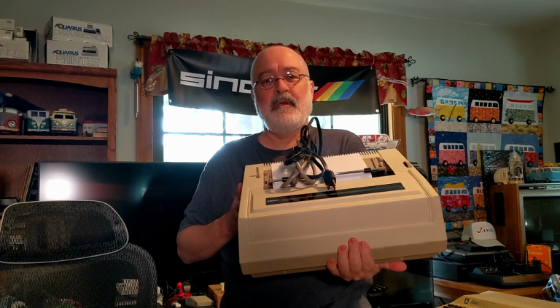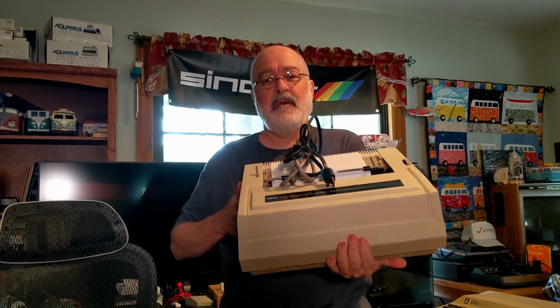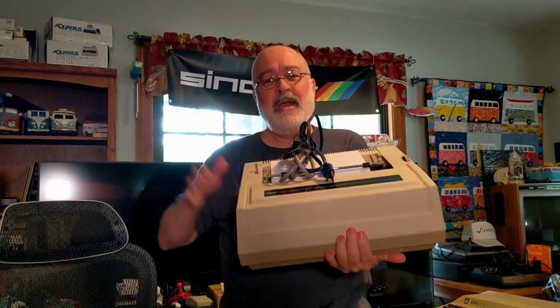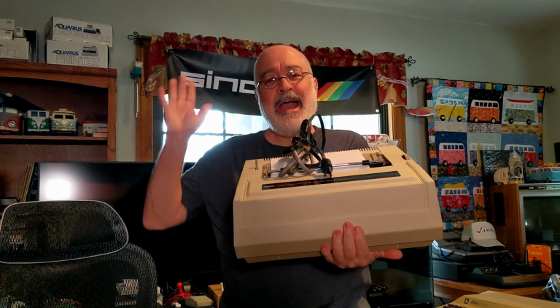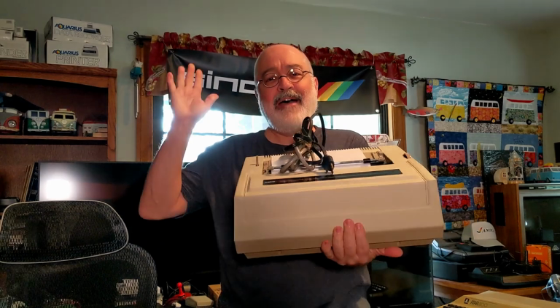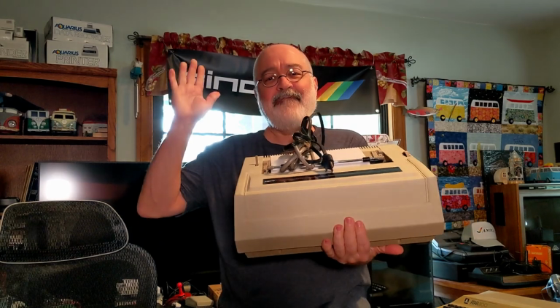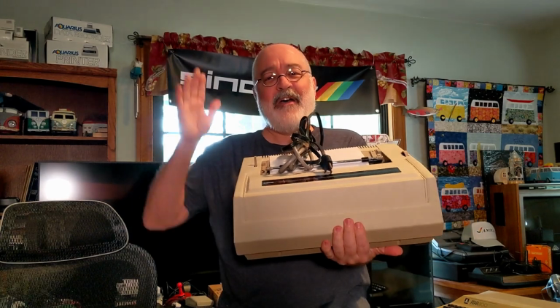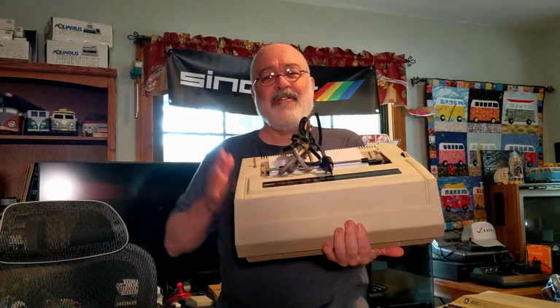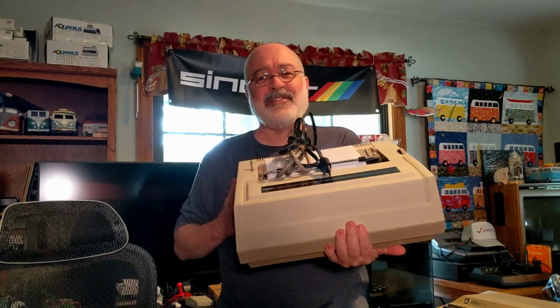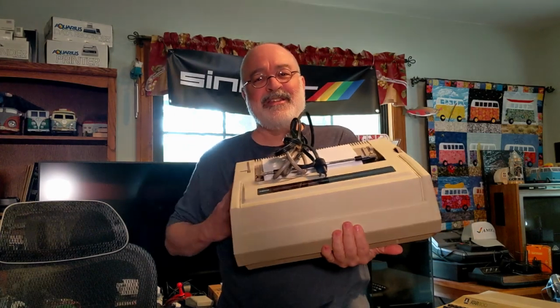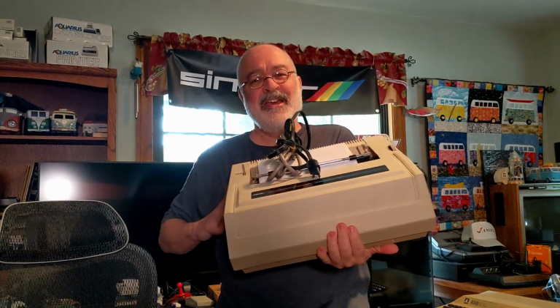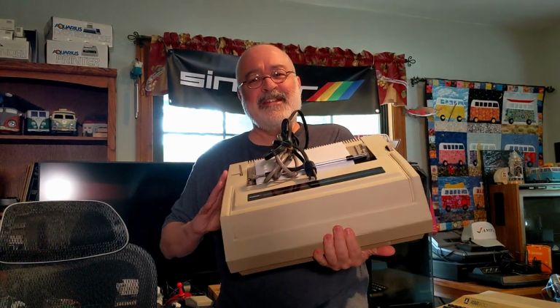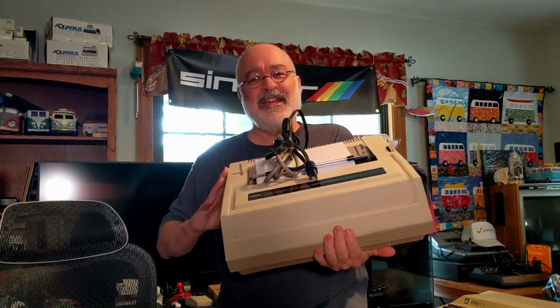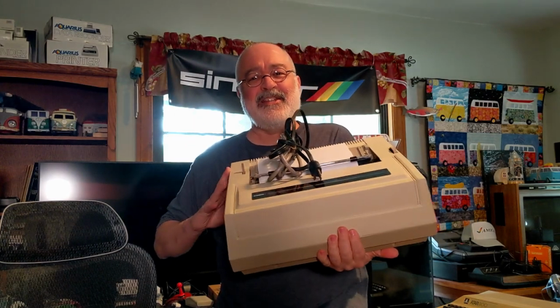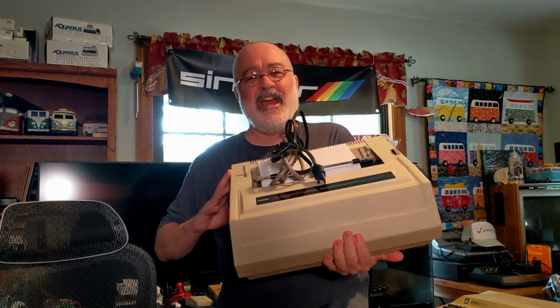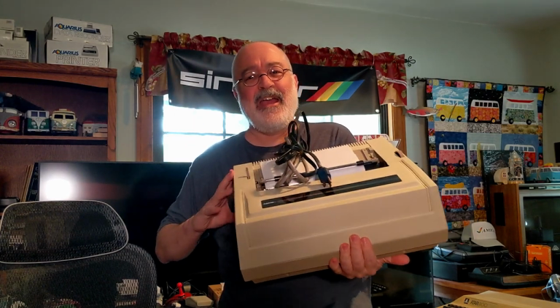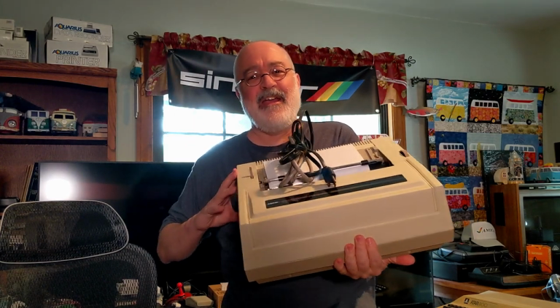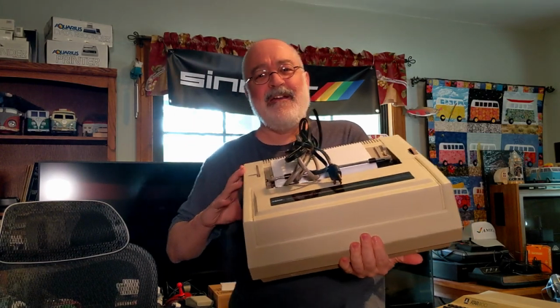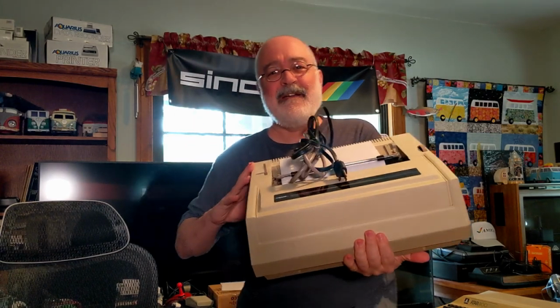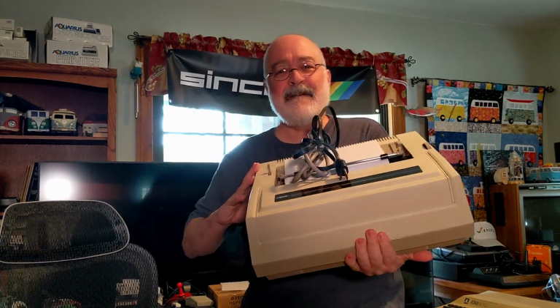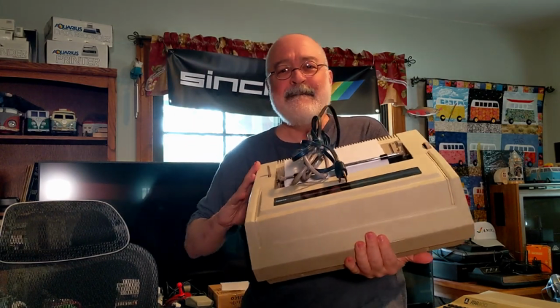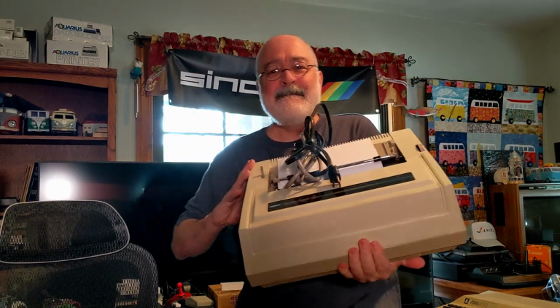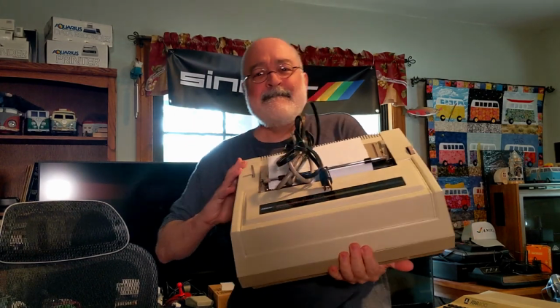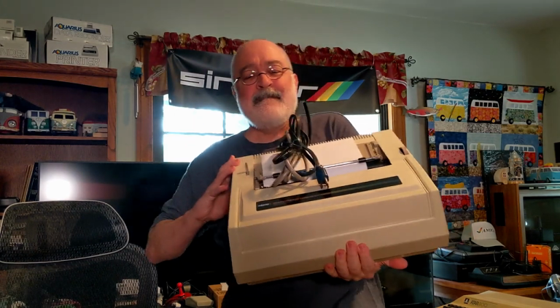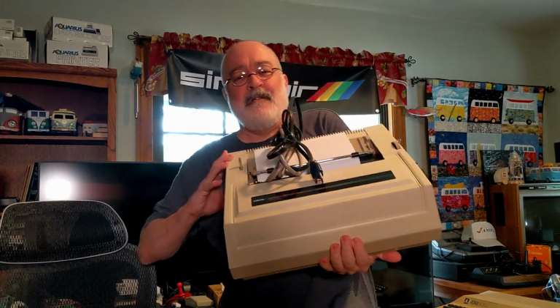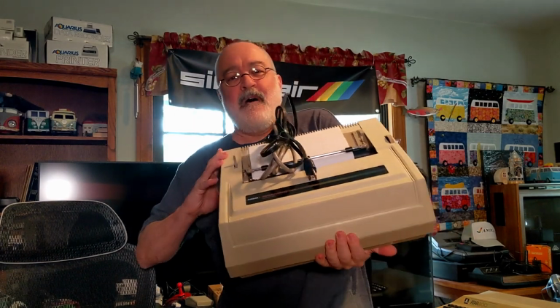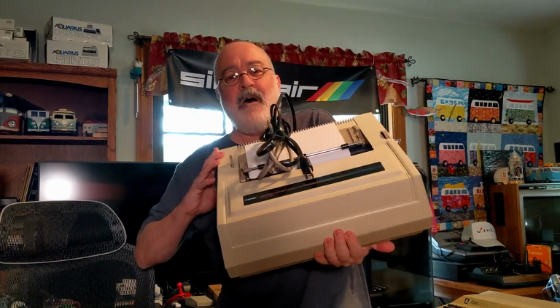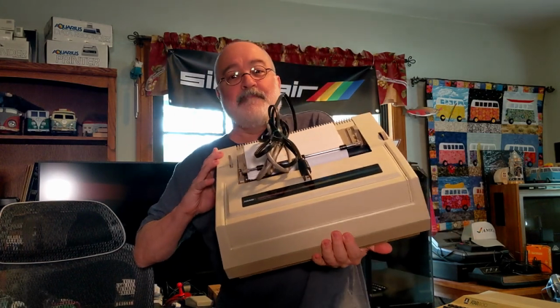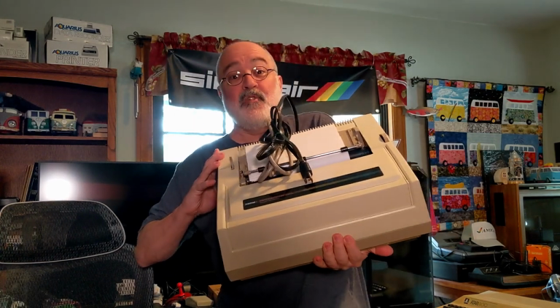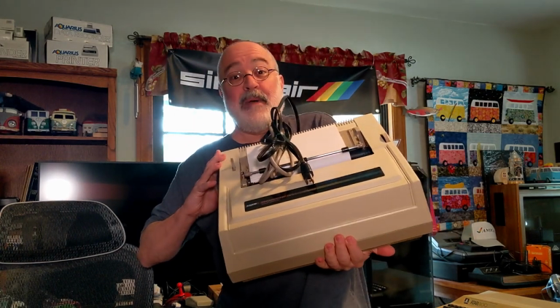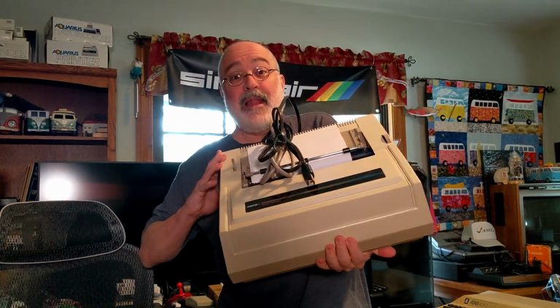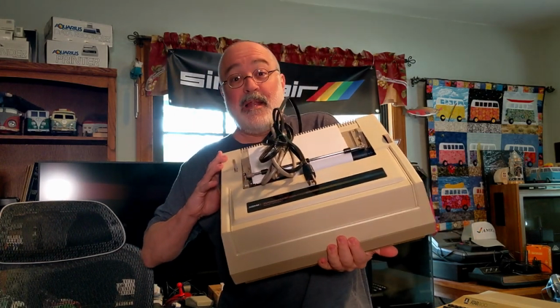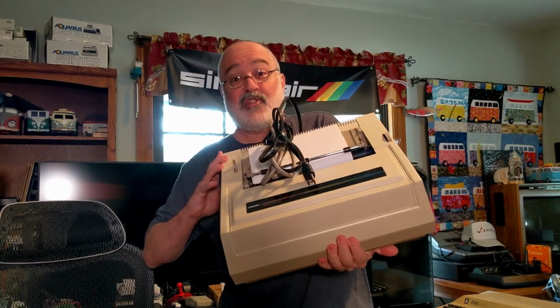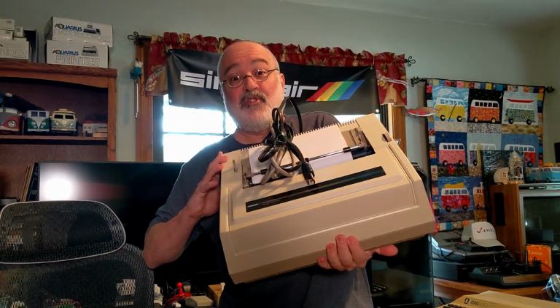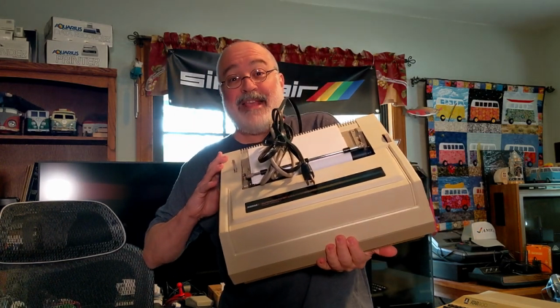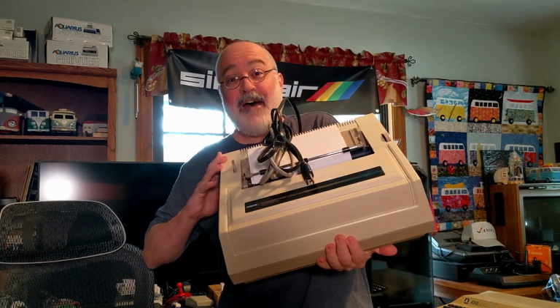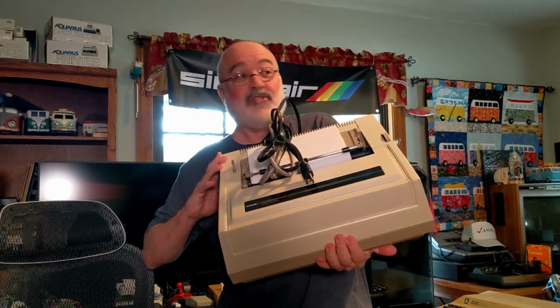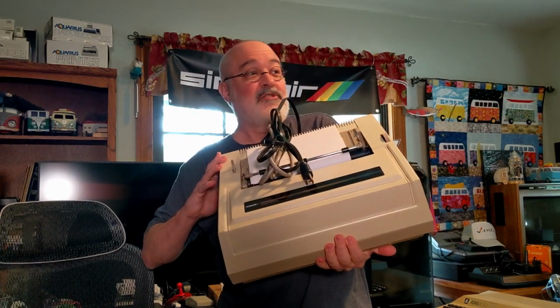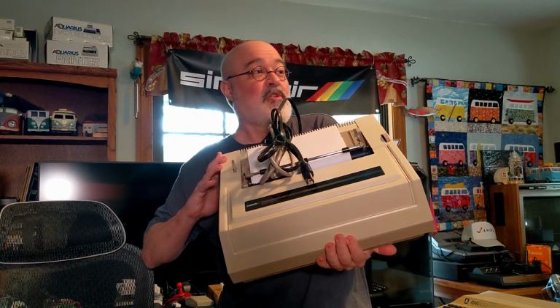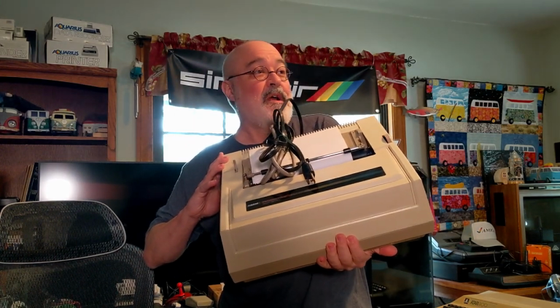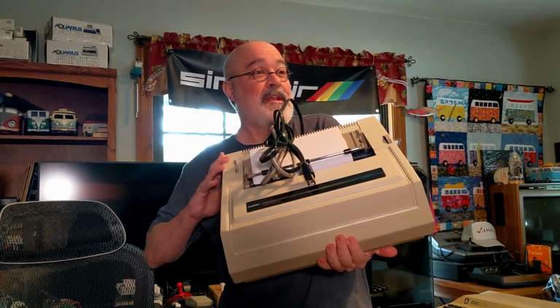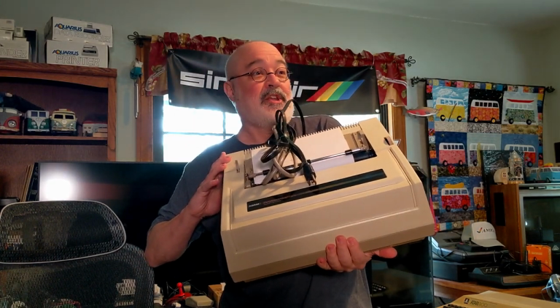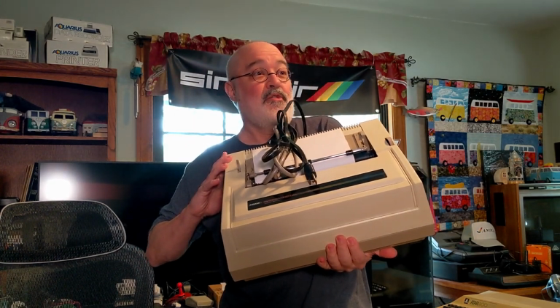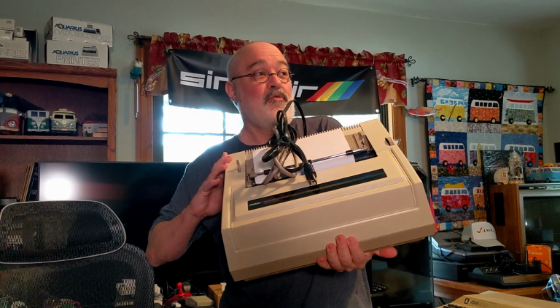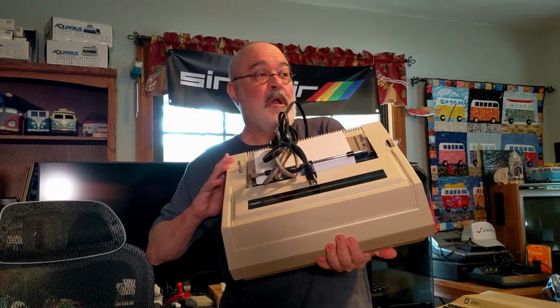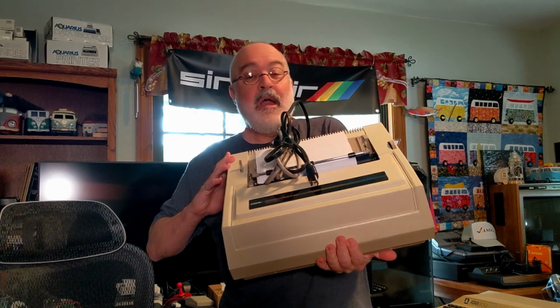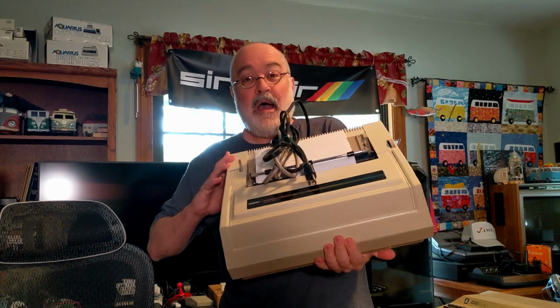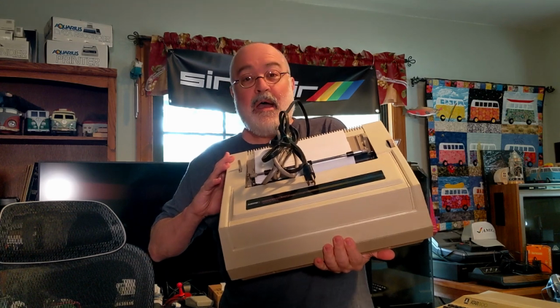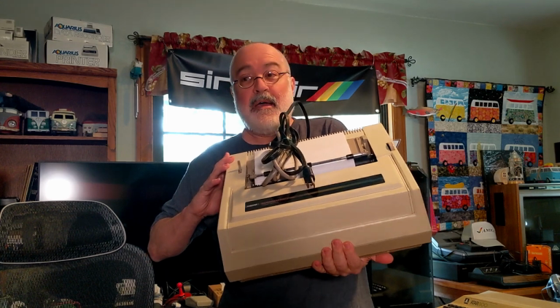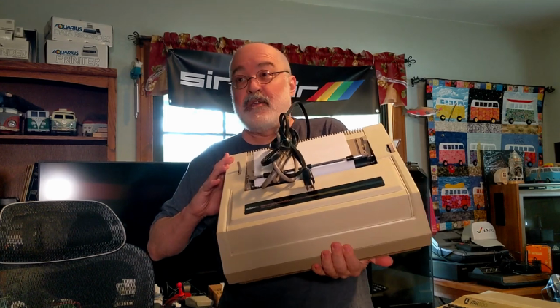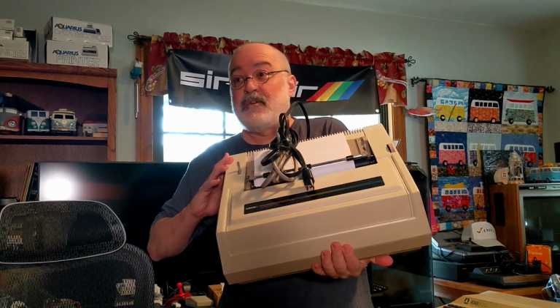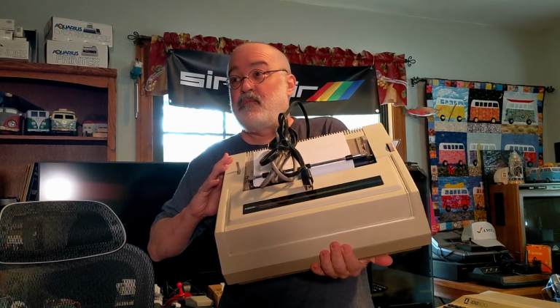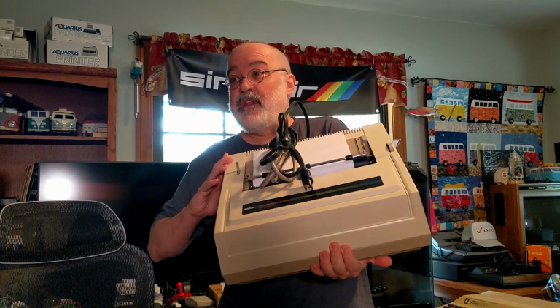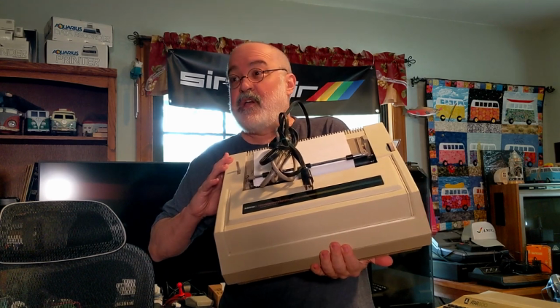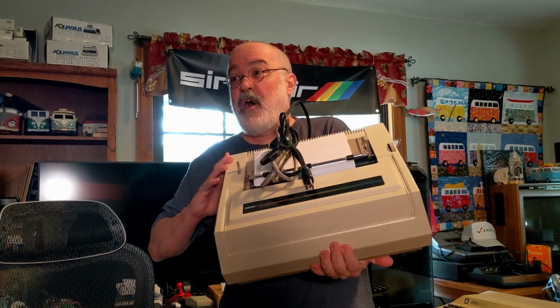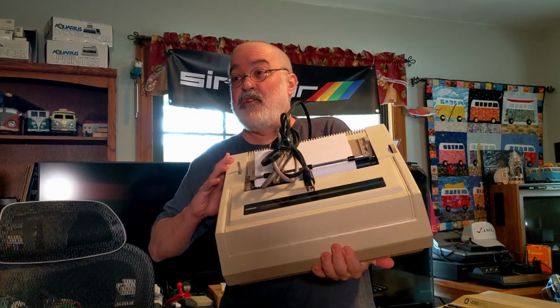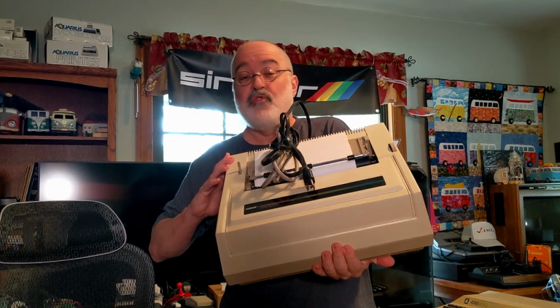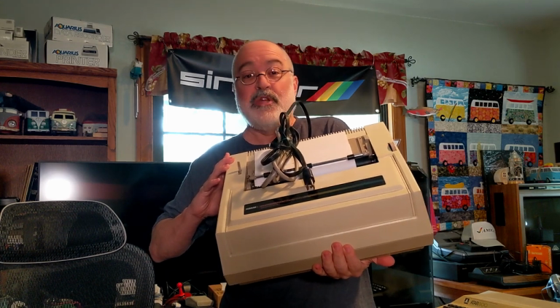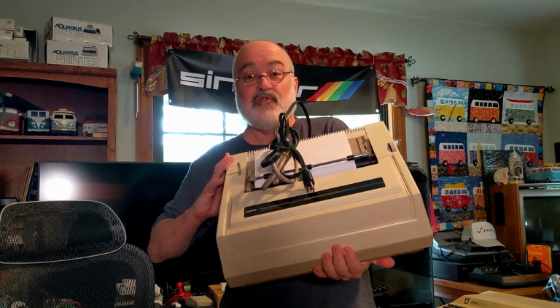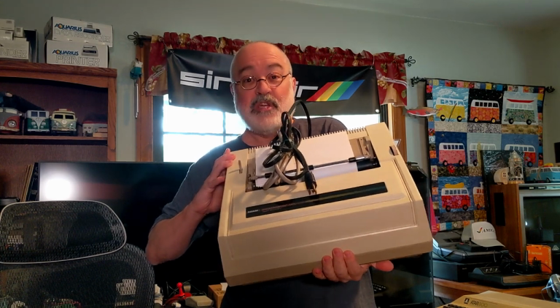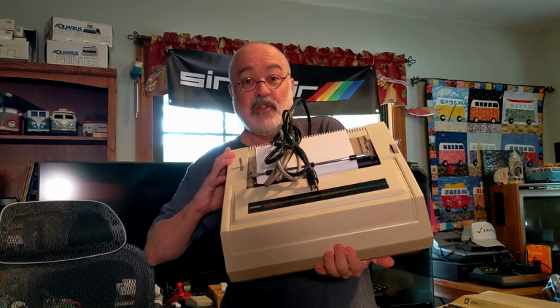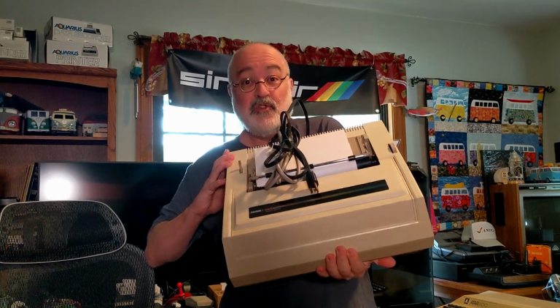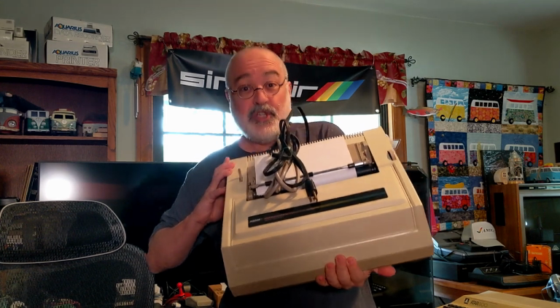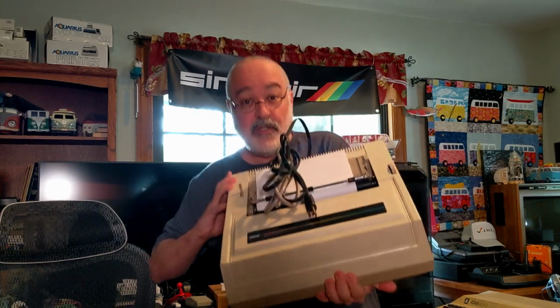Howdy folks, TJ here. I'm doing my little 2022 New Year's Resolutions.